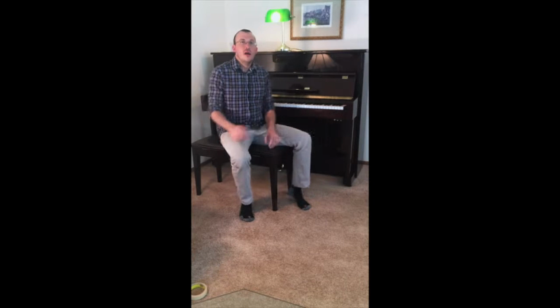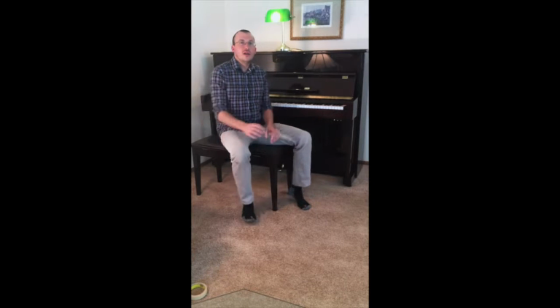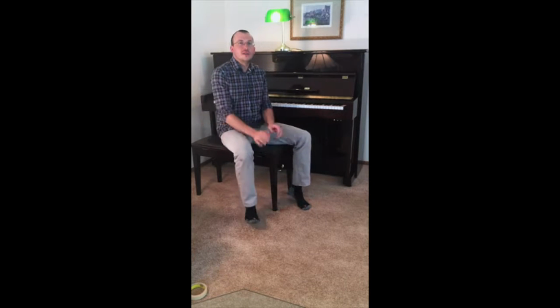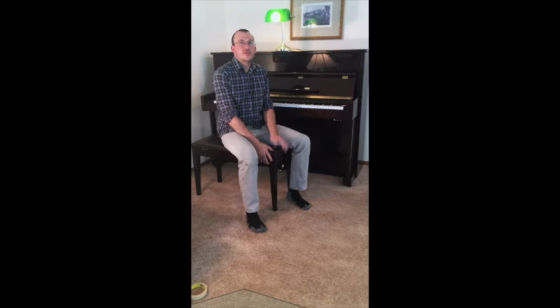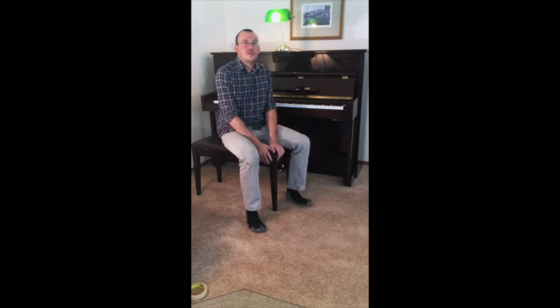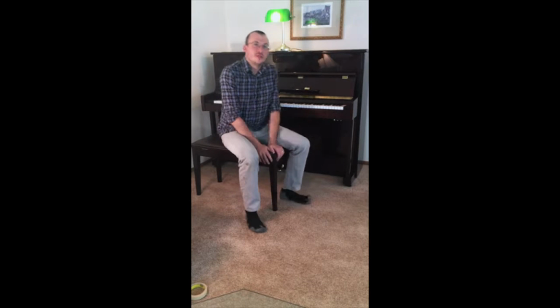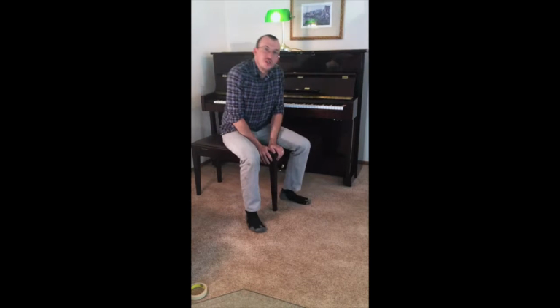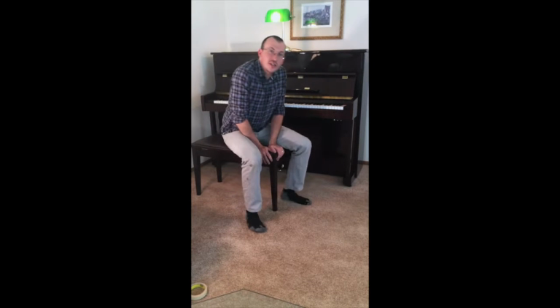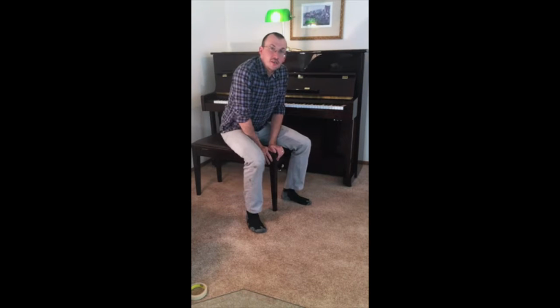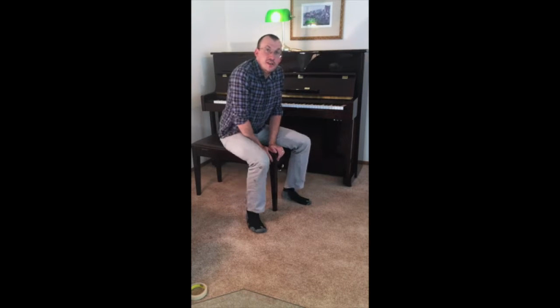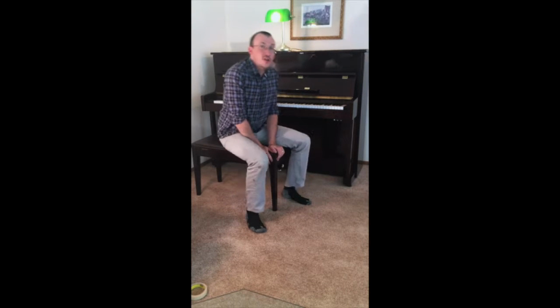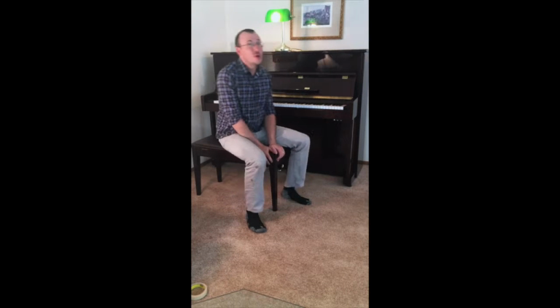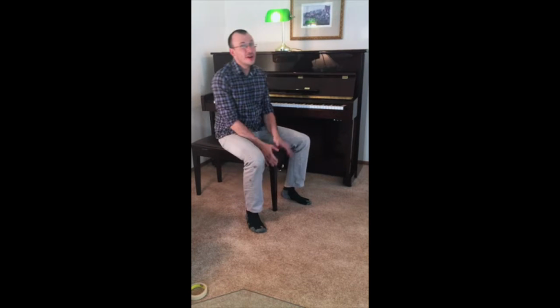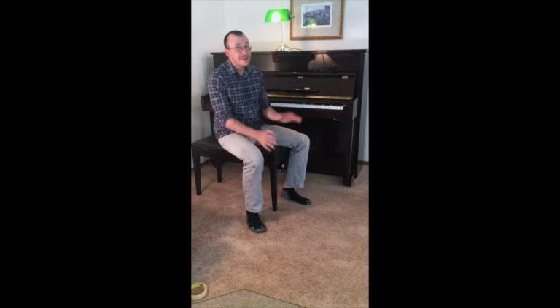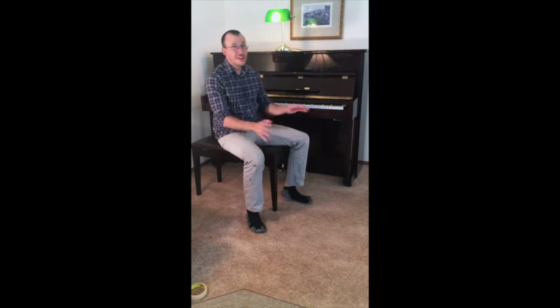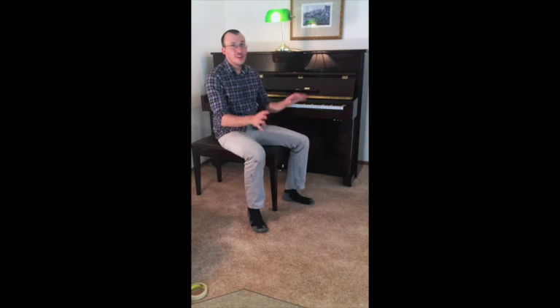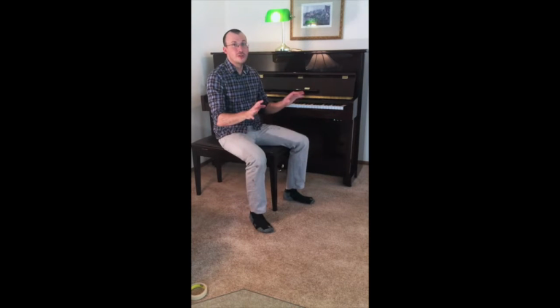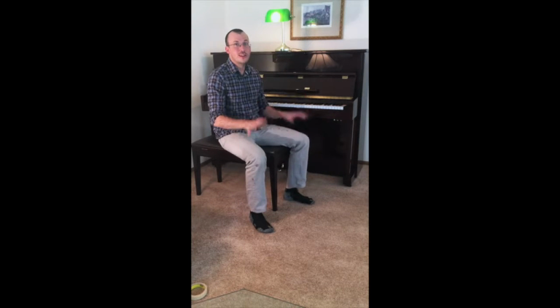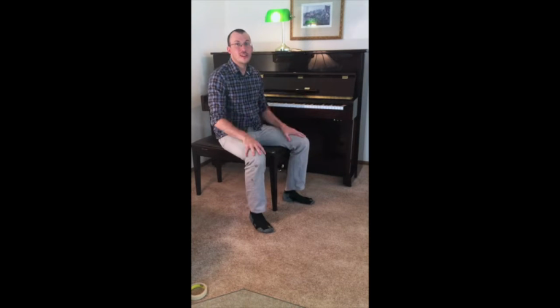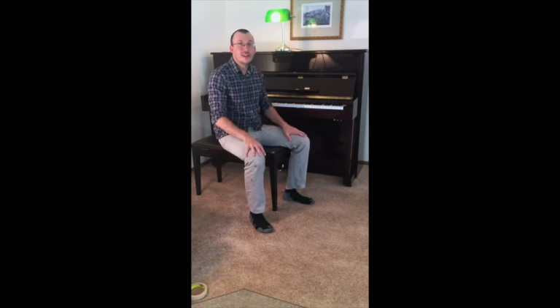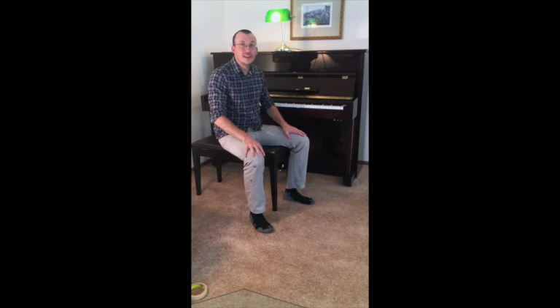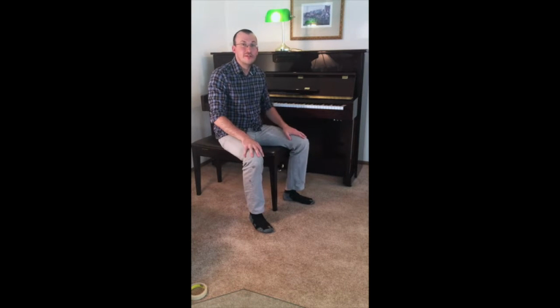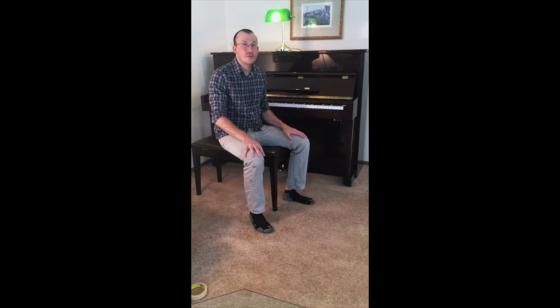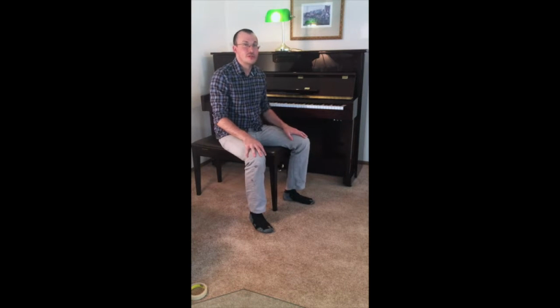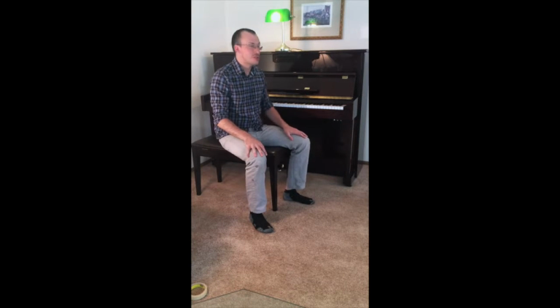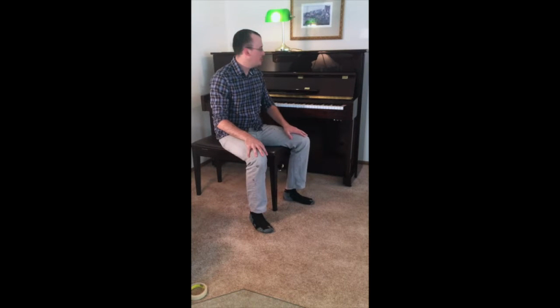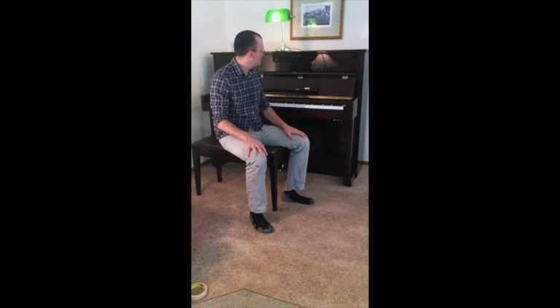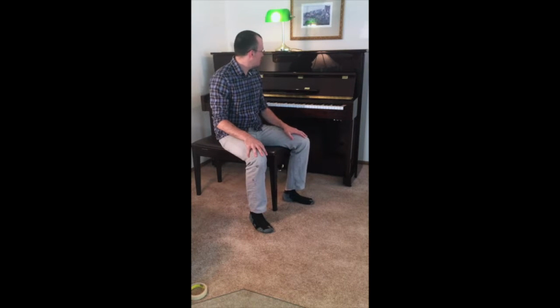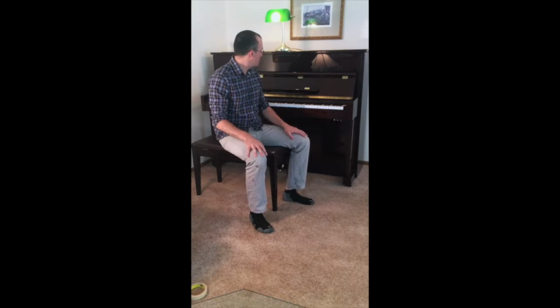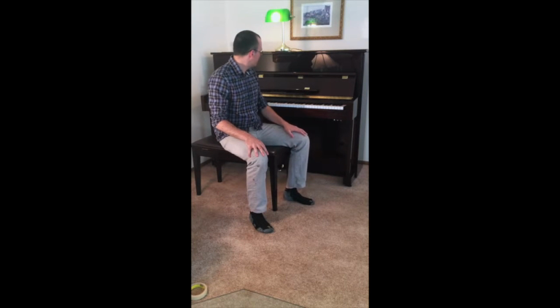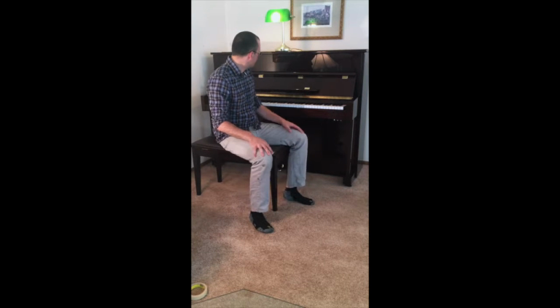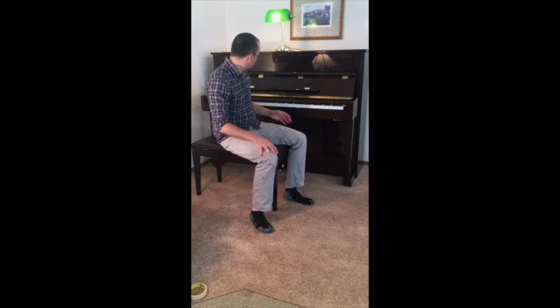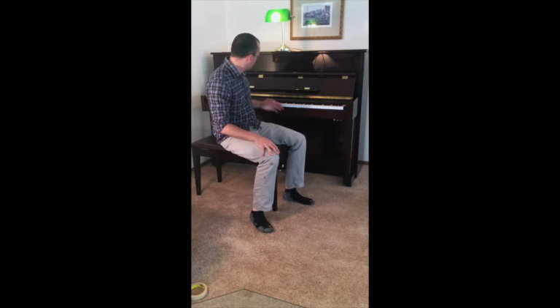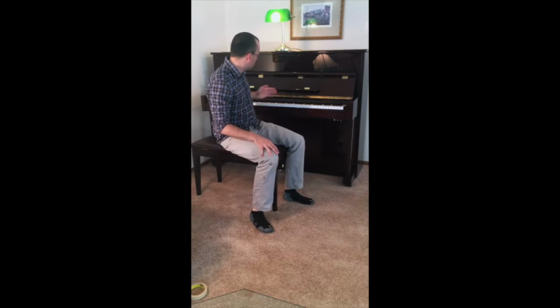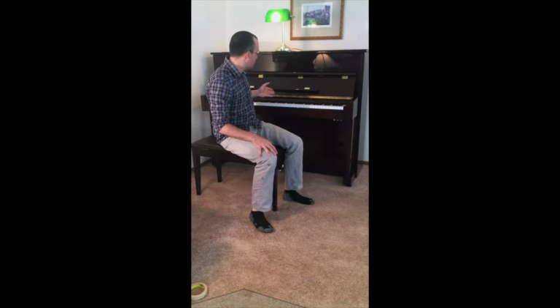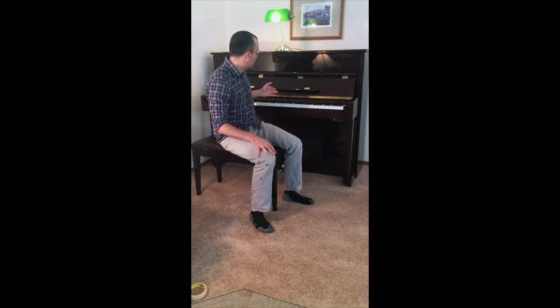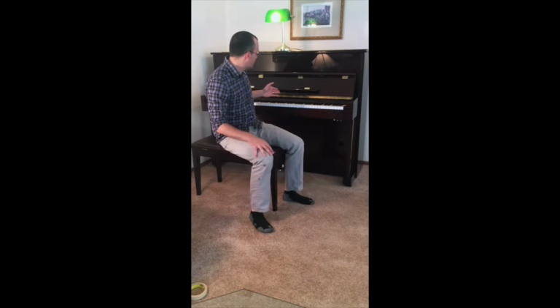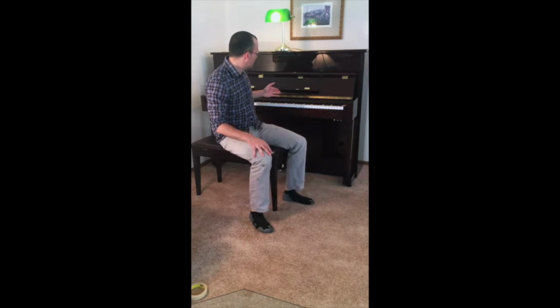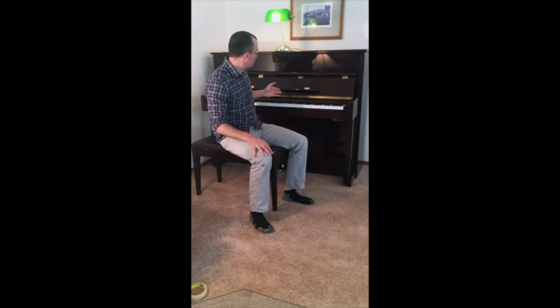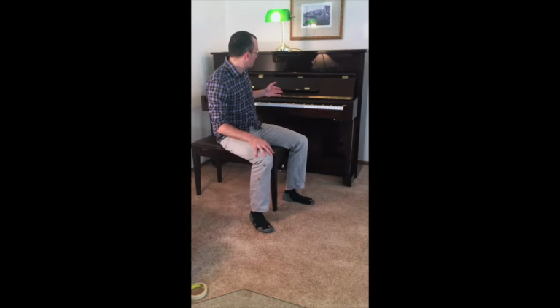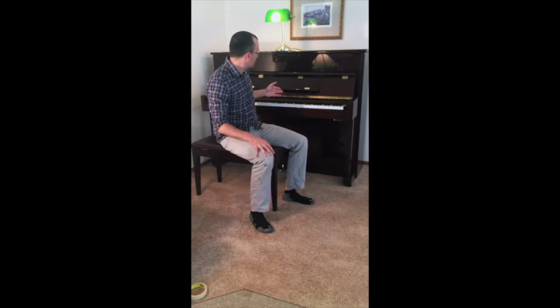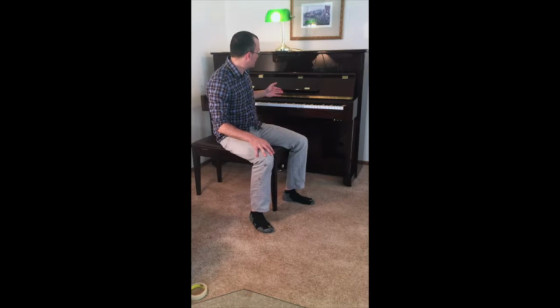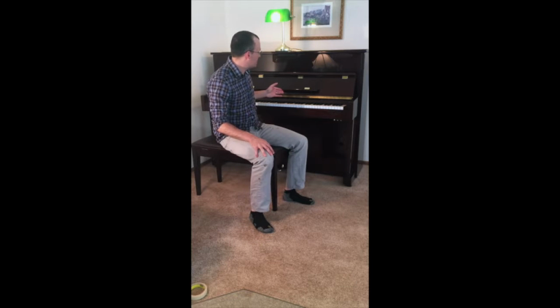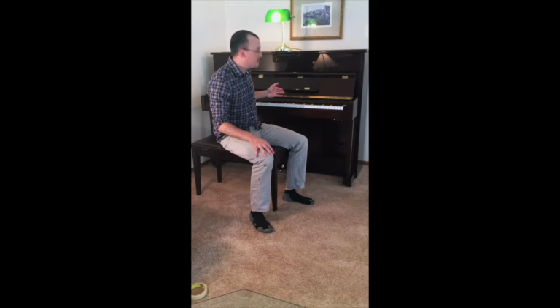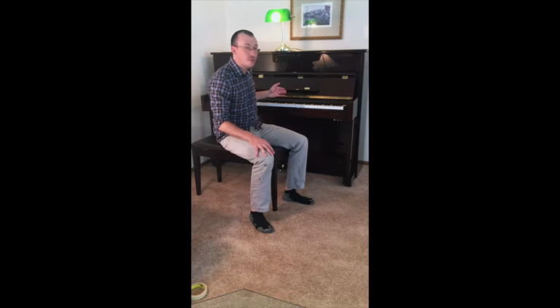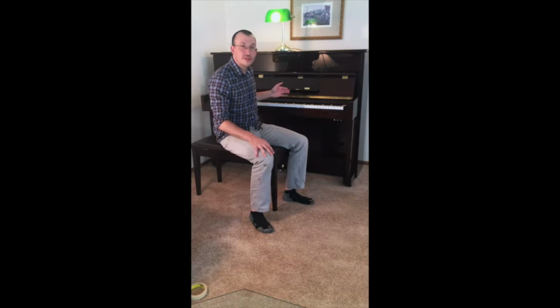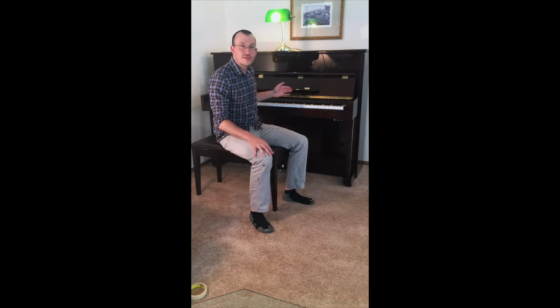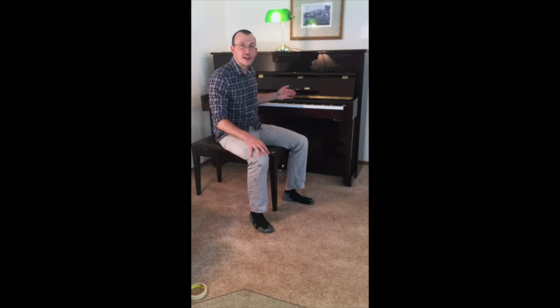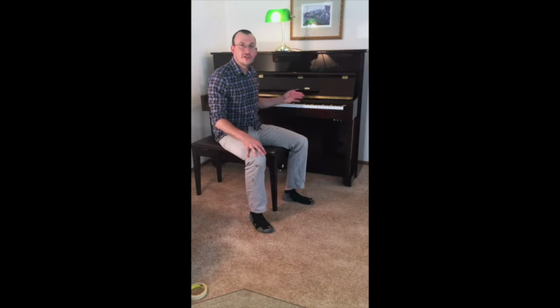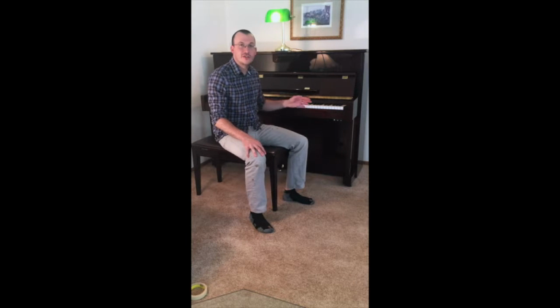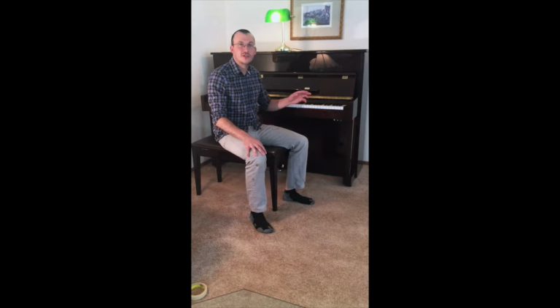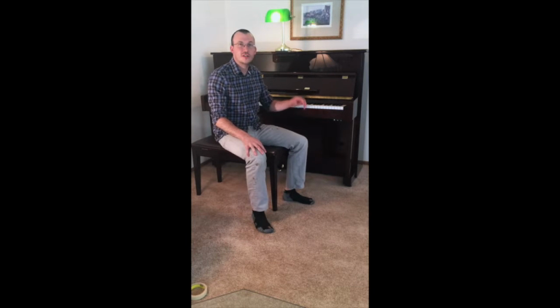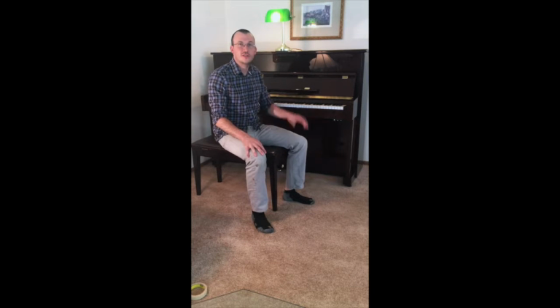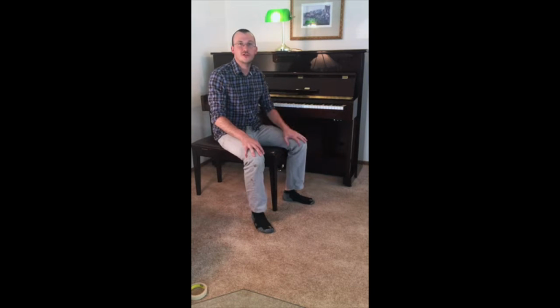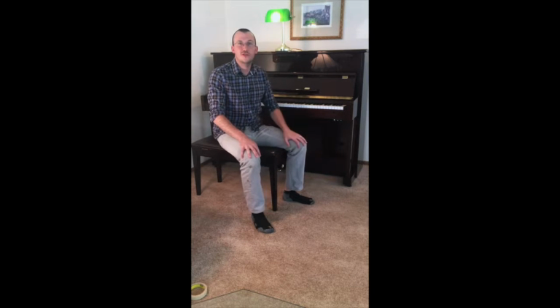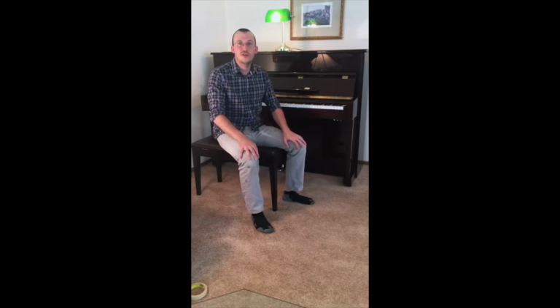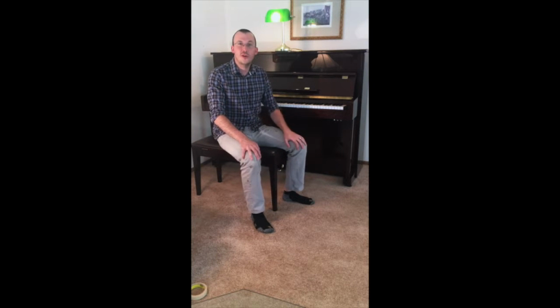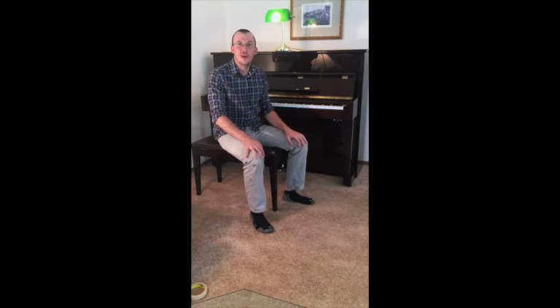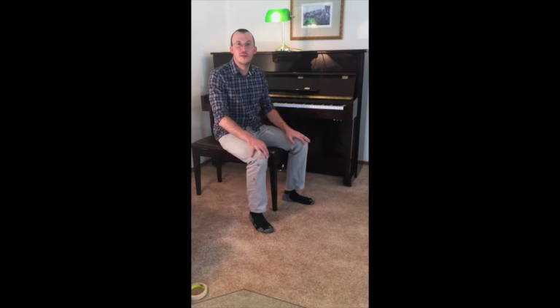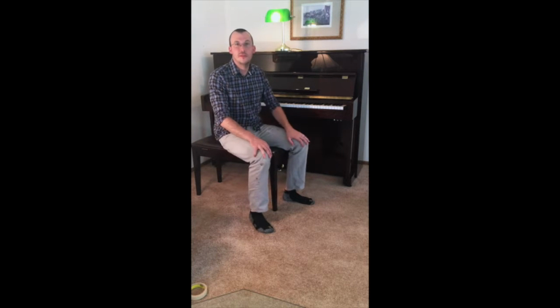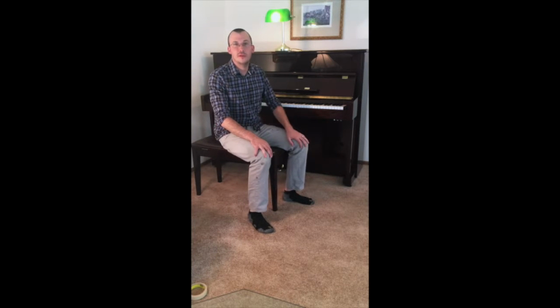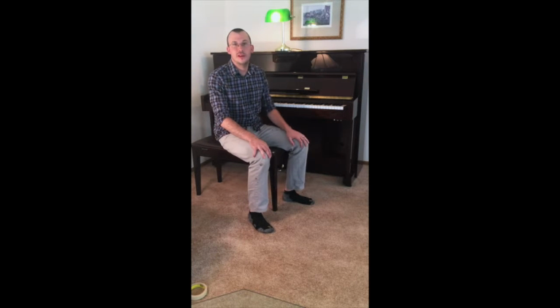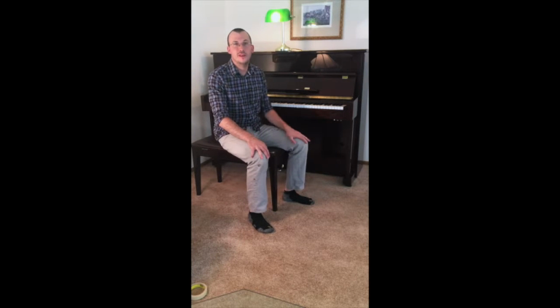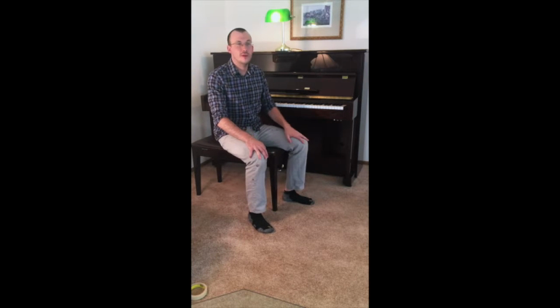This is just going to be a quick video to give you a tour of this Pearl River 45-inch studio upright piano.